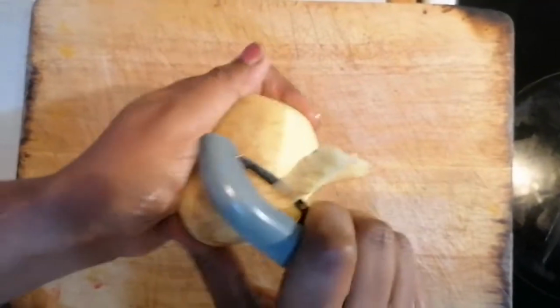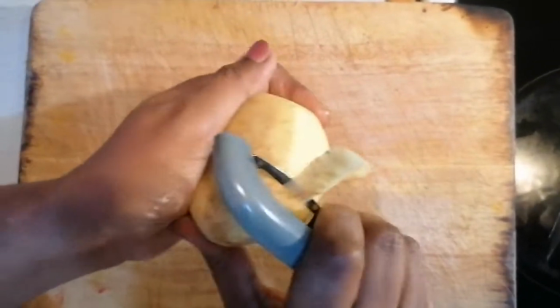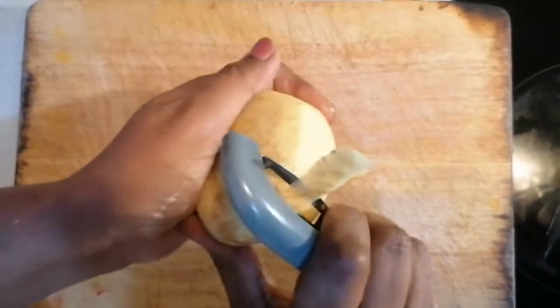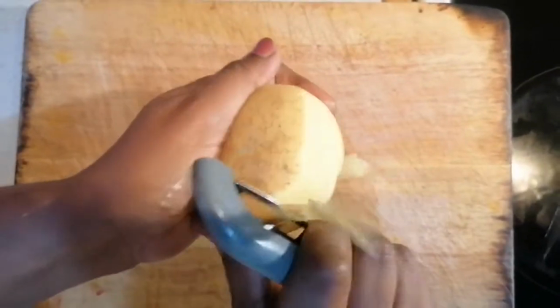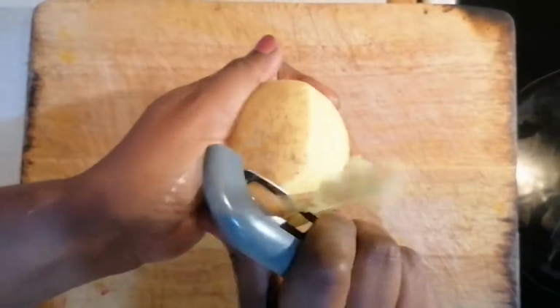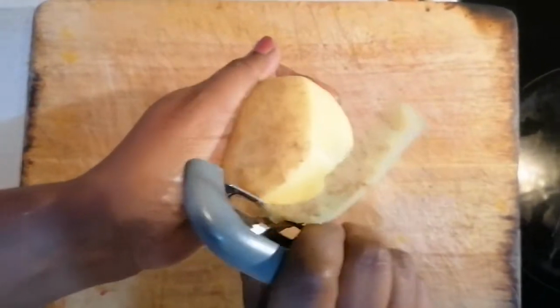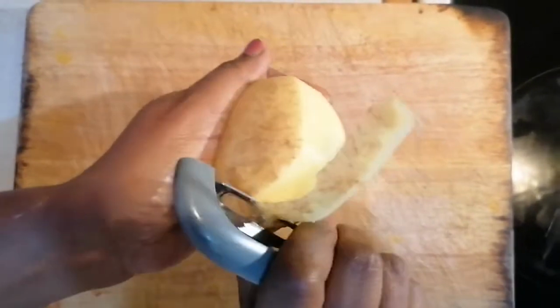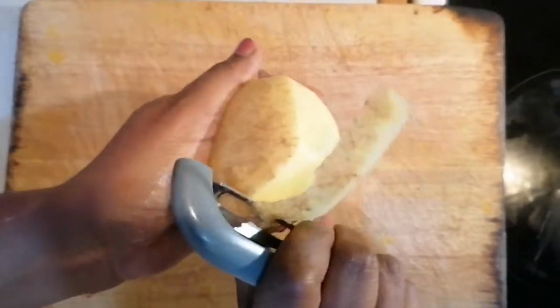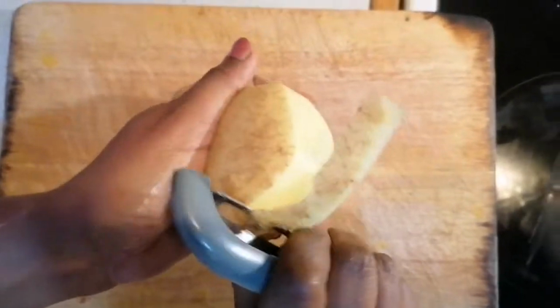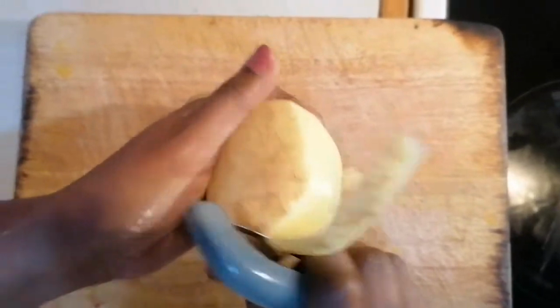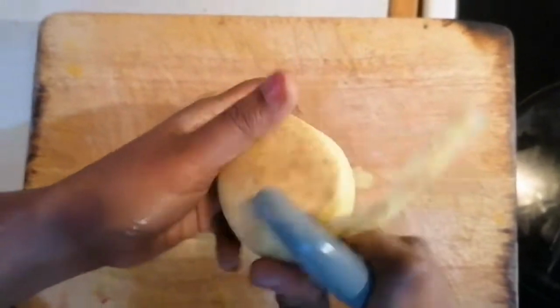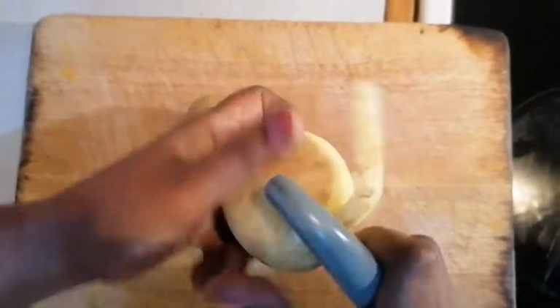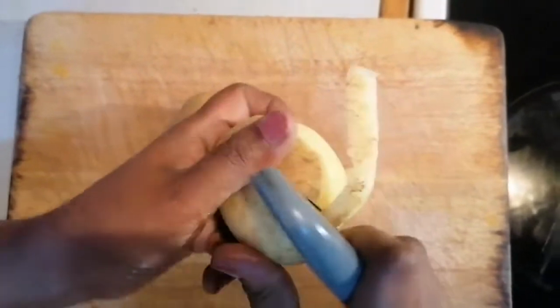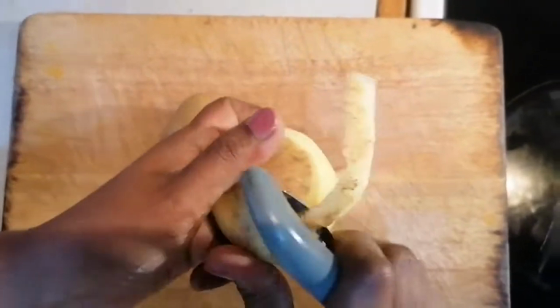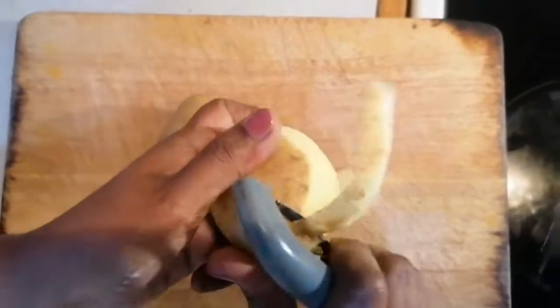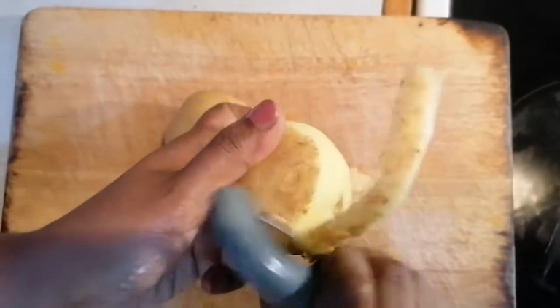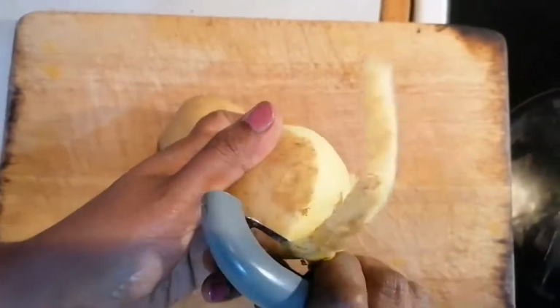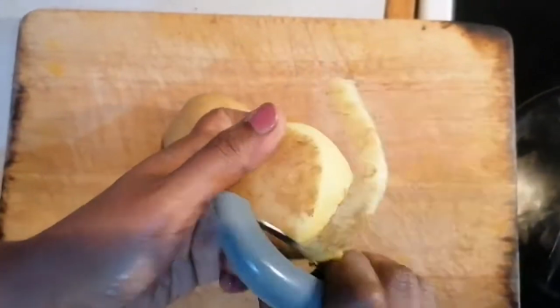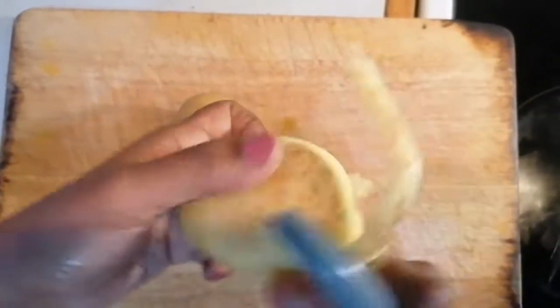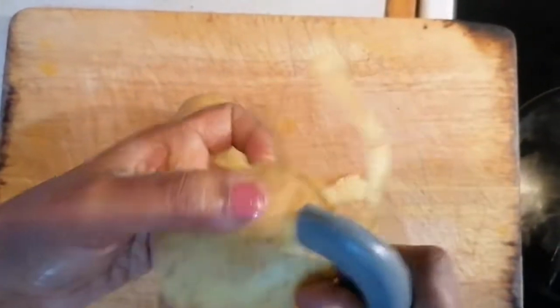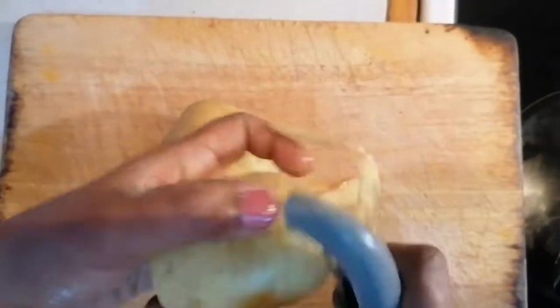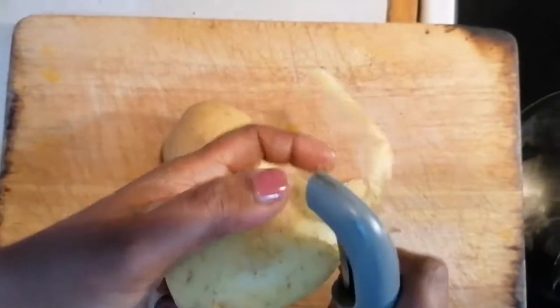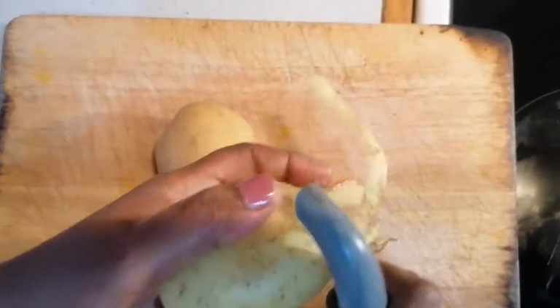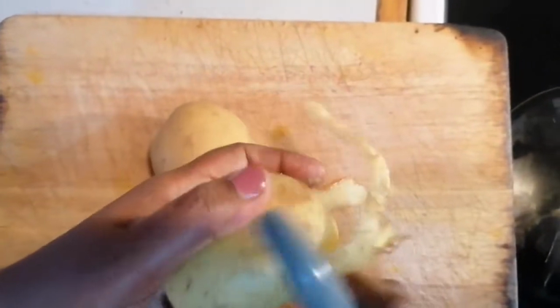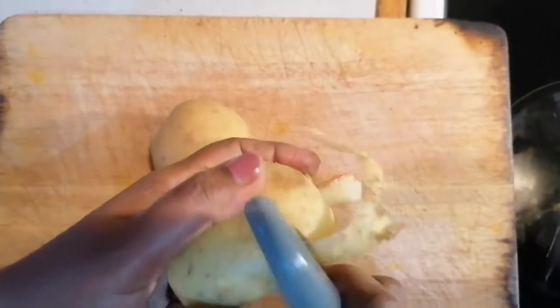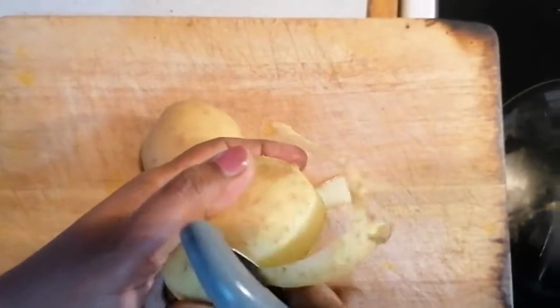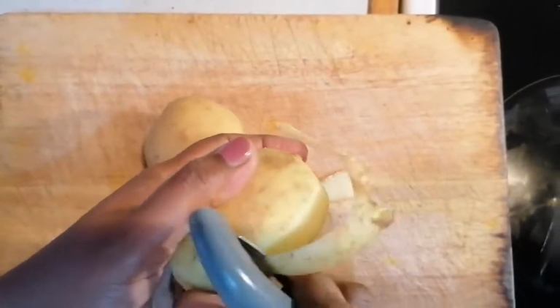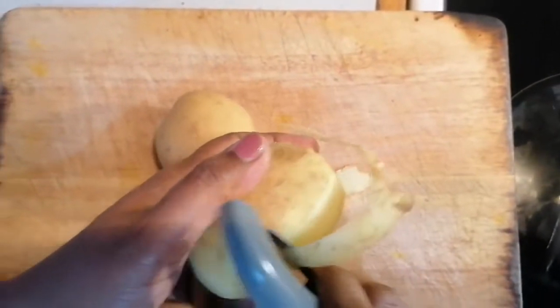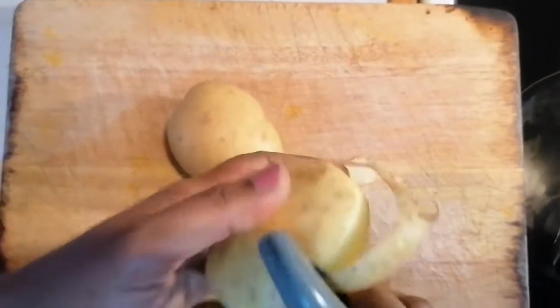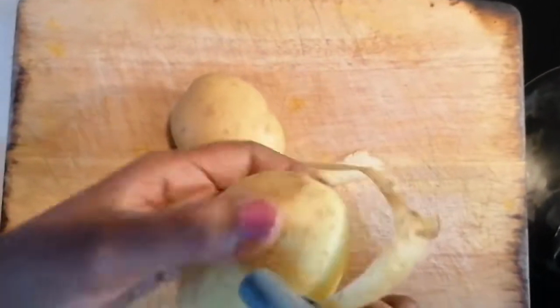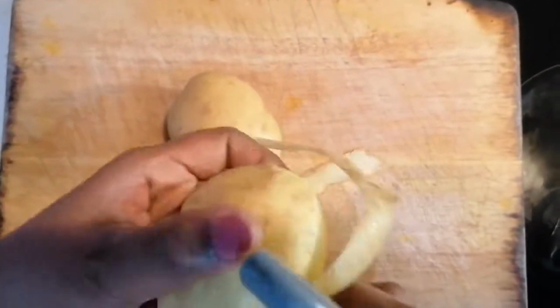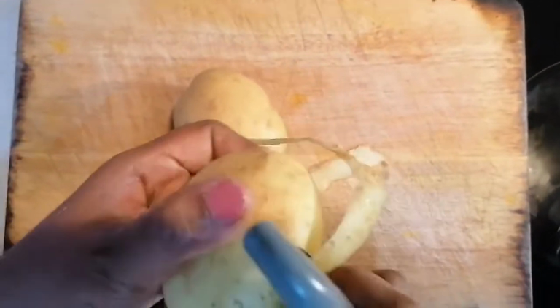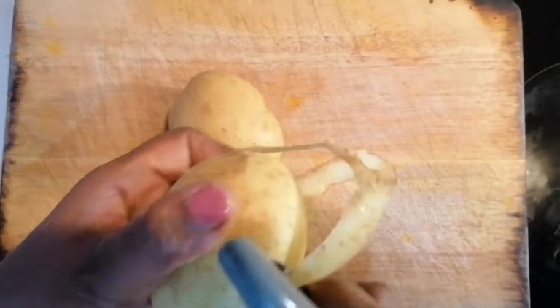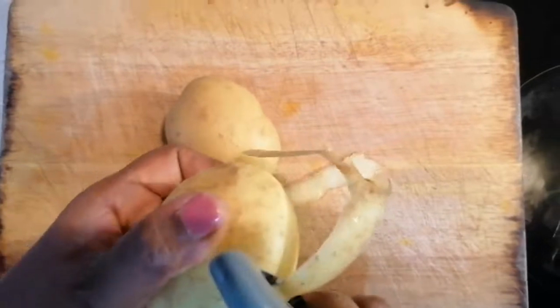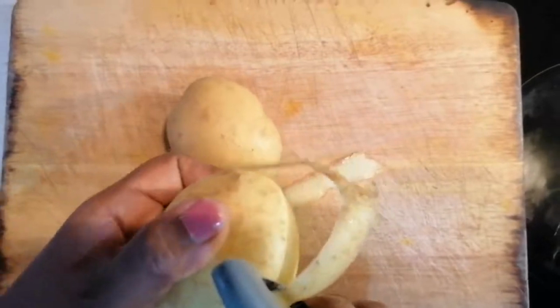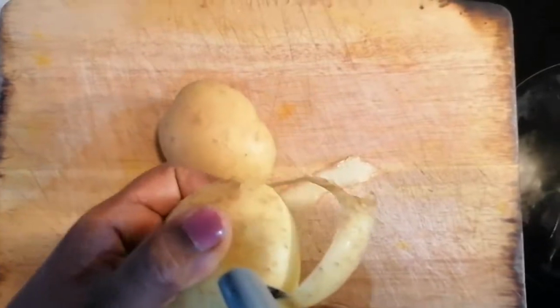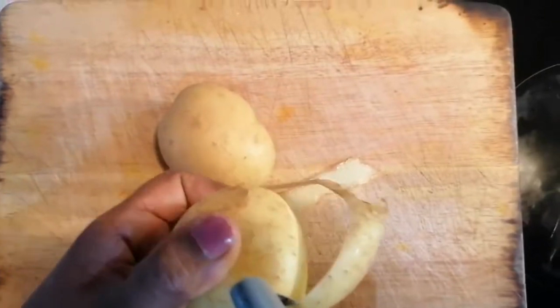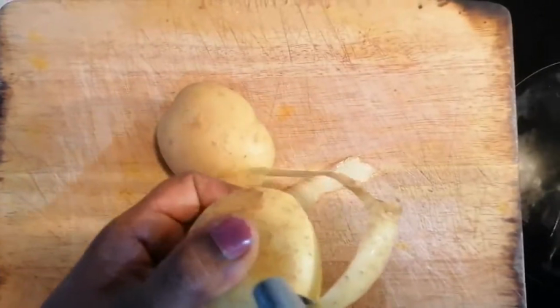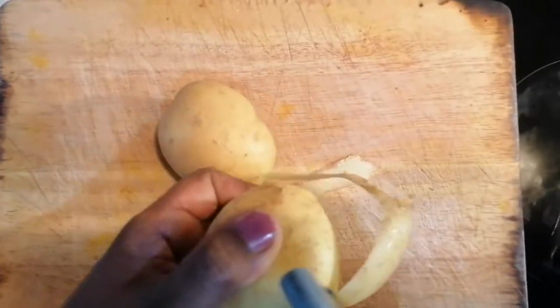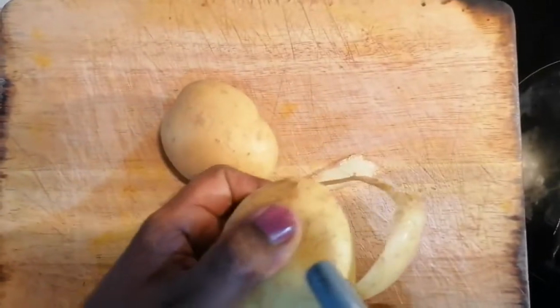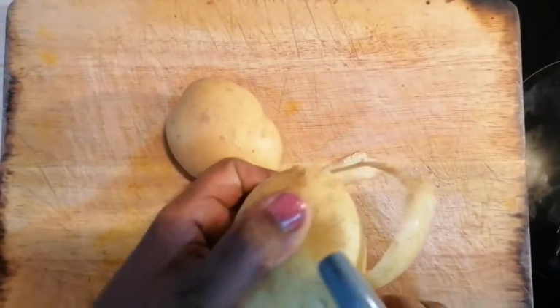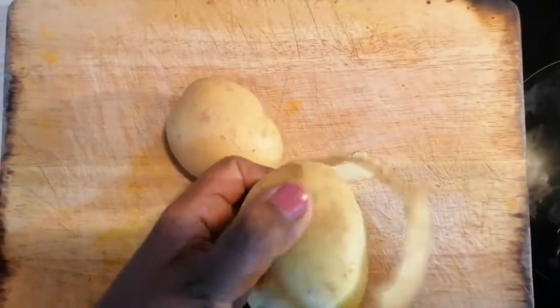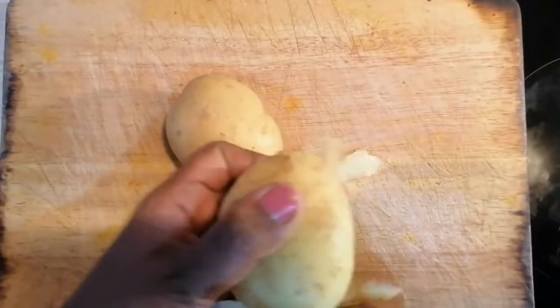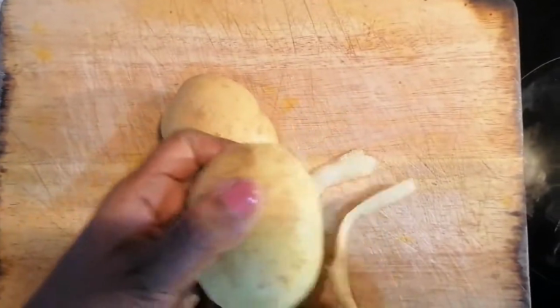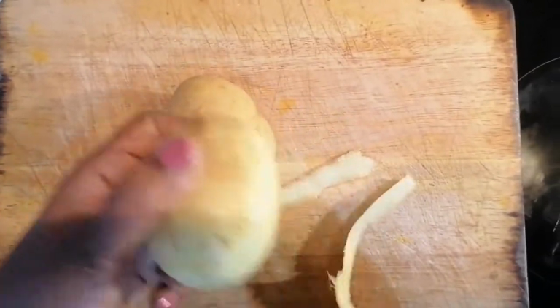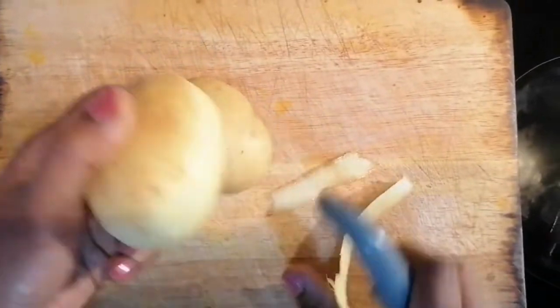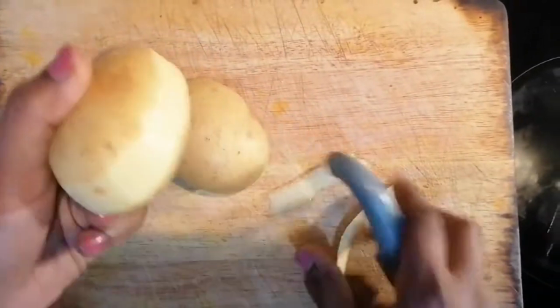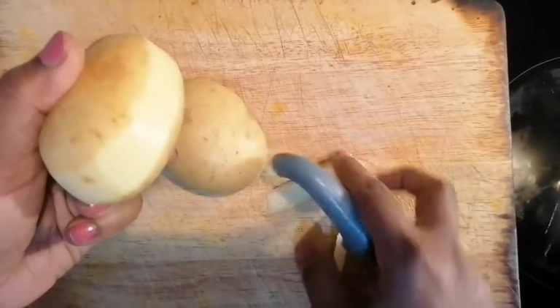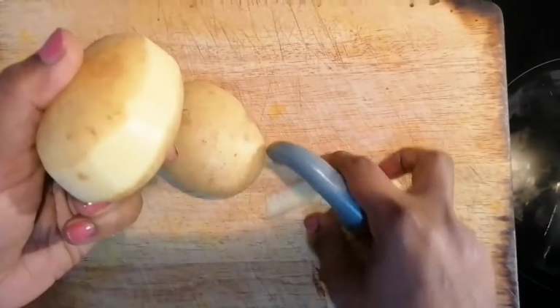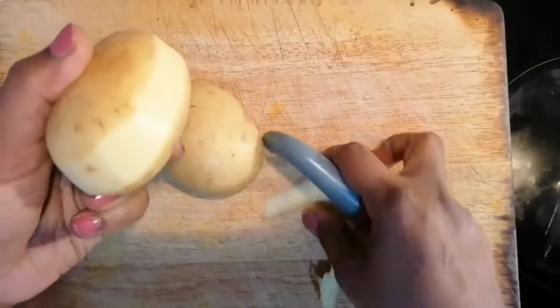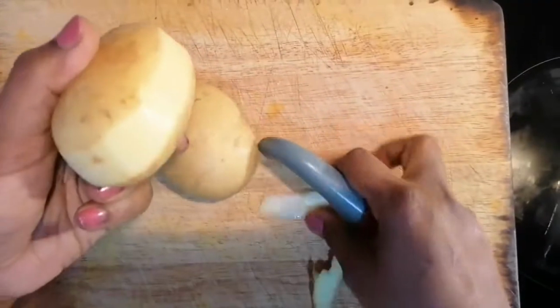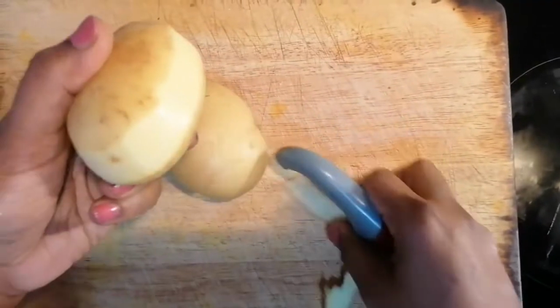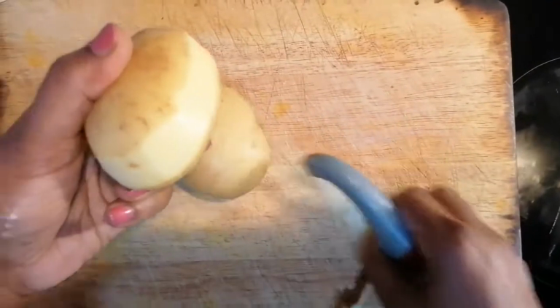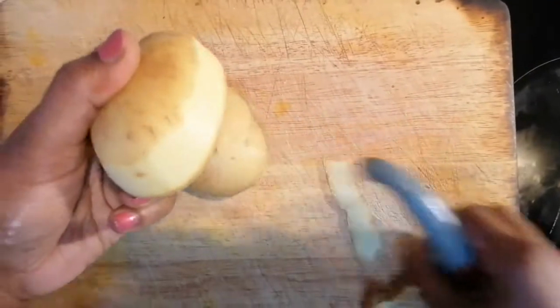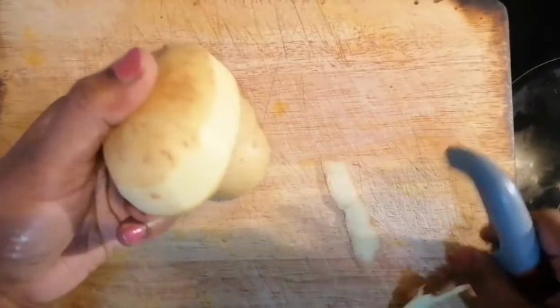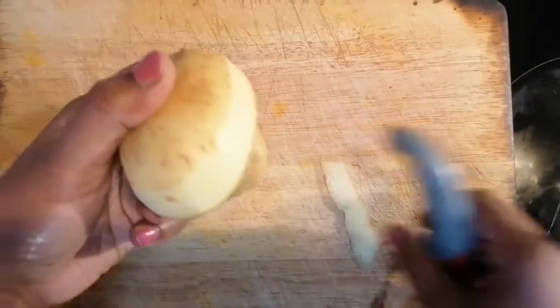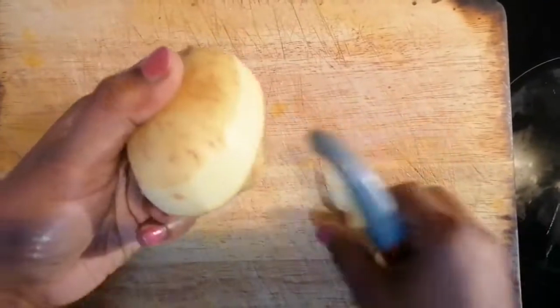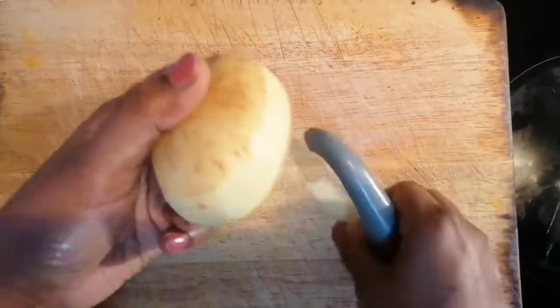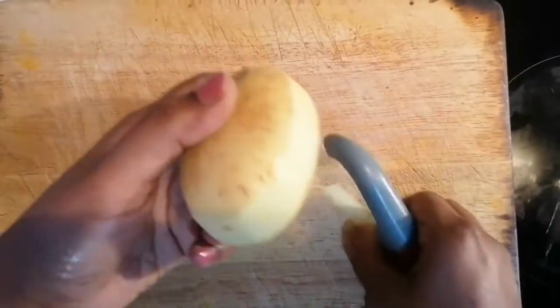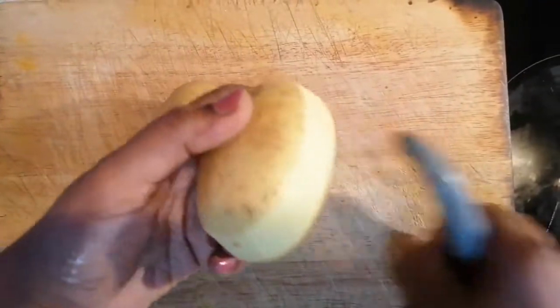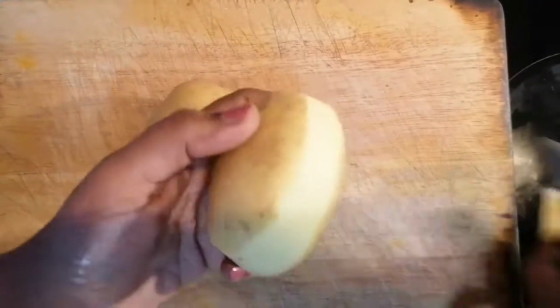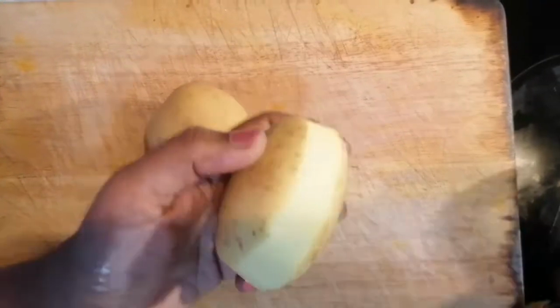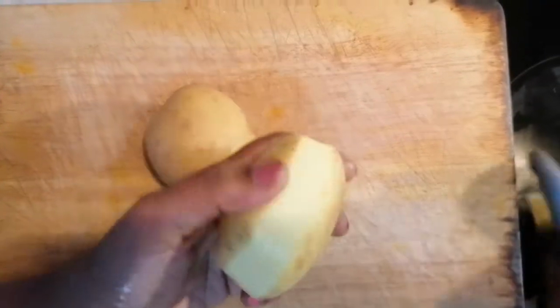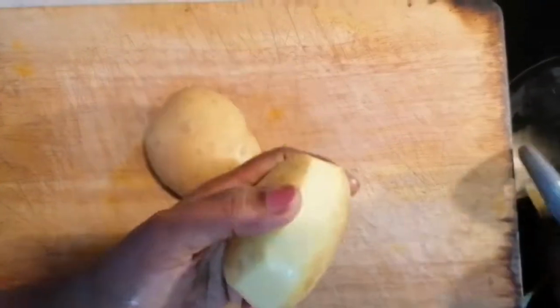Okay guys, we're going to be making handmade chips today. So we're peeling the potatoes.